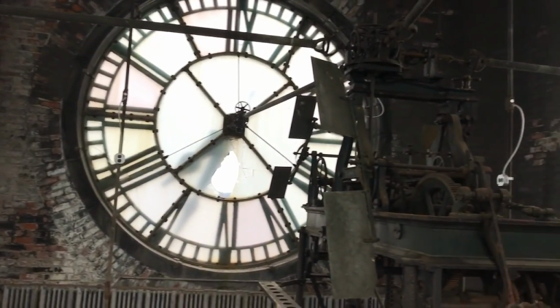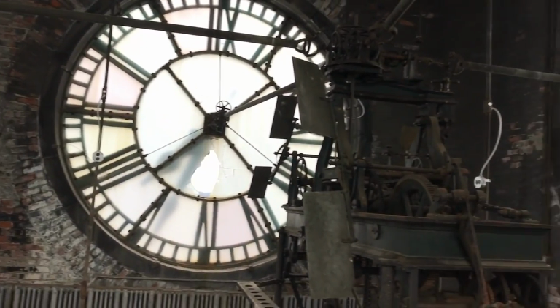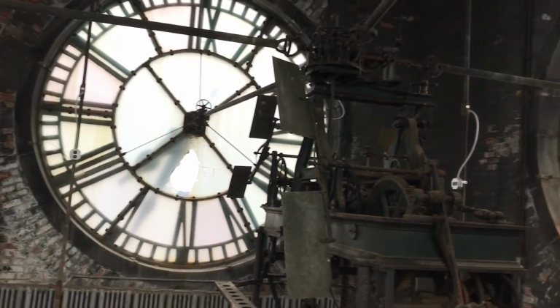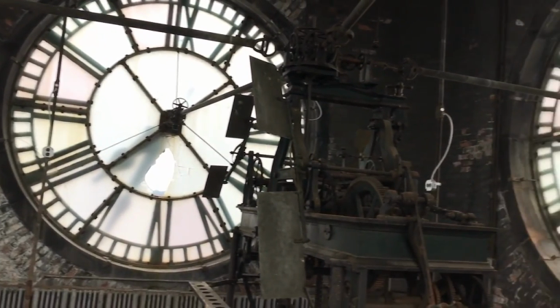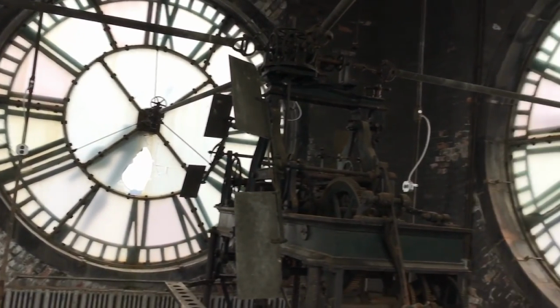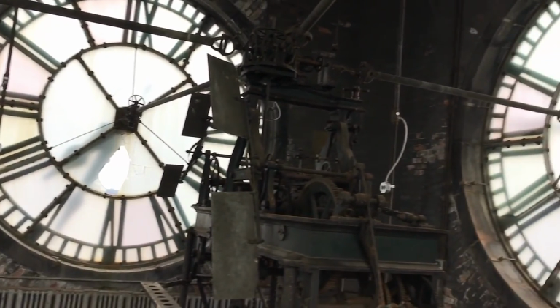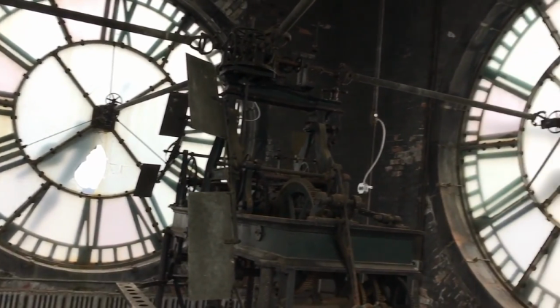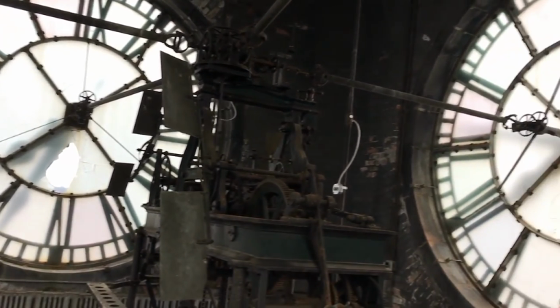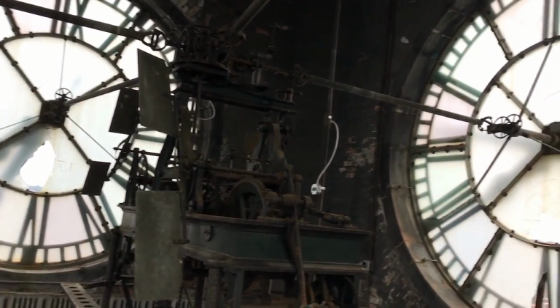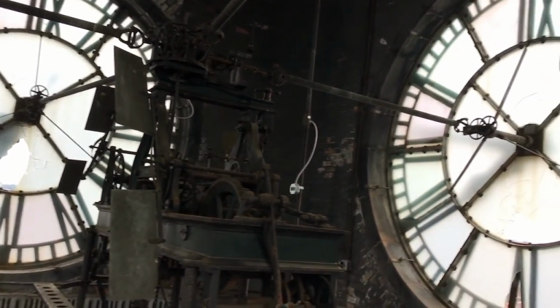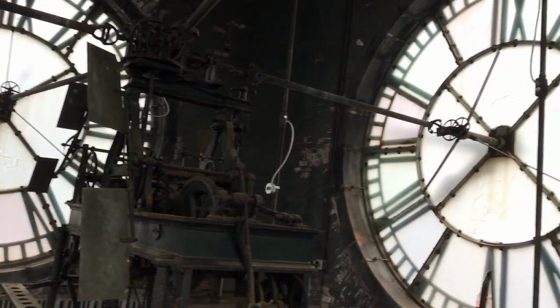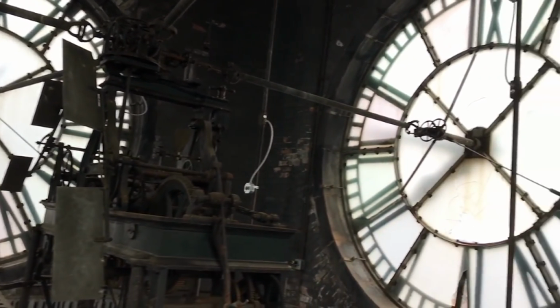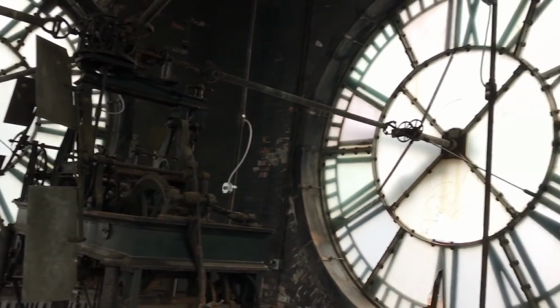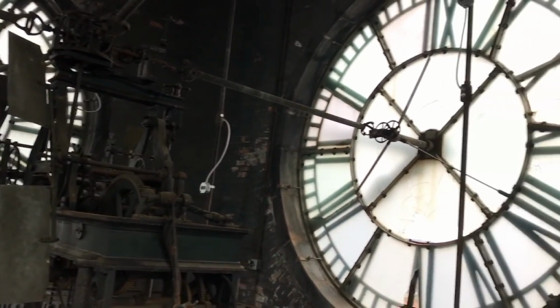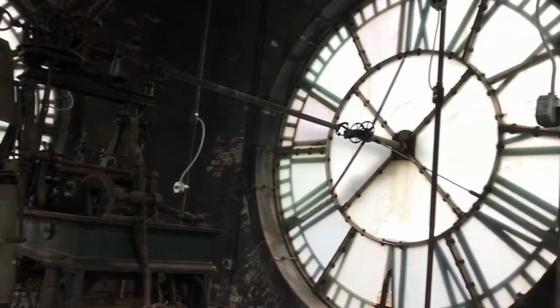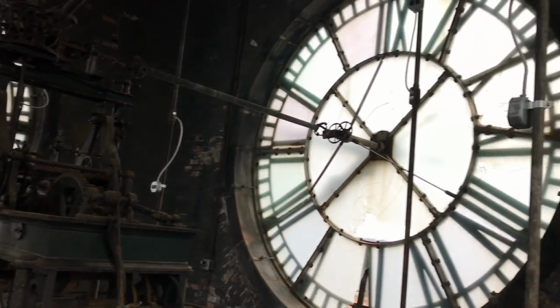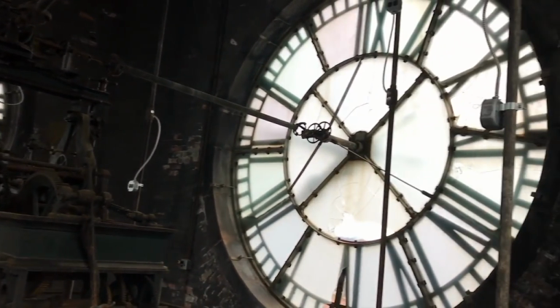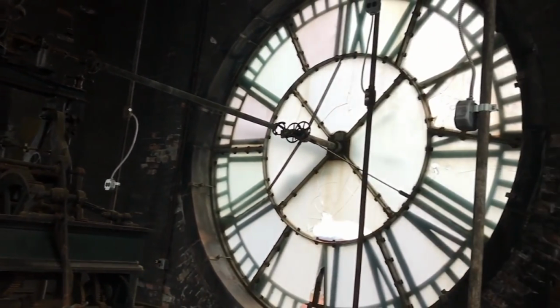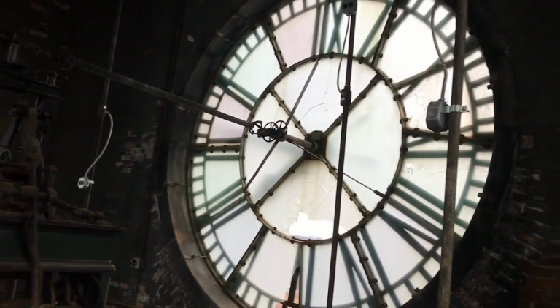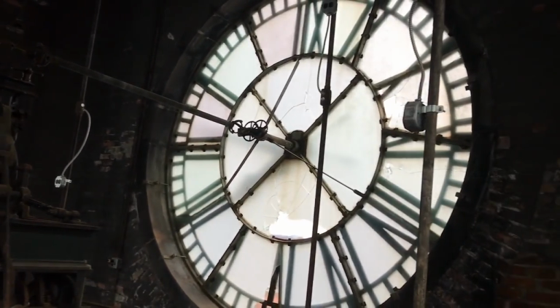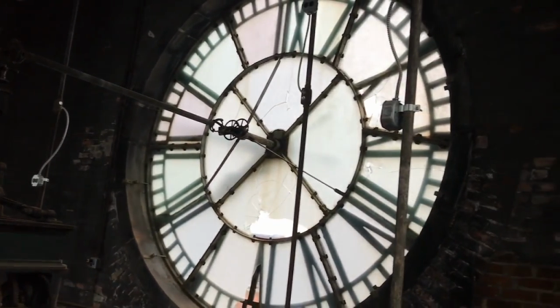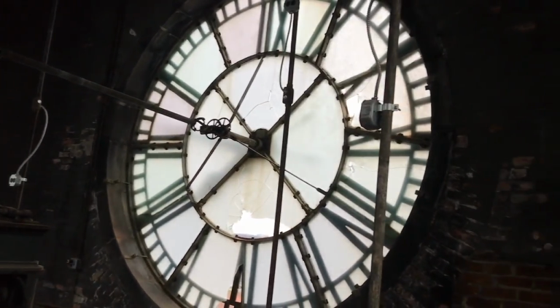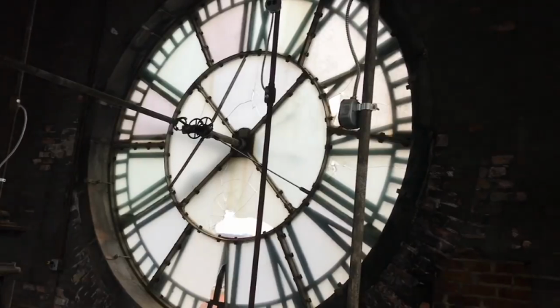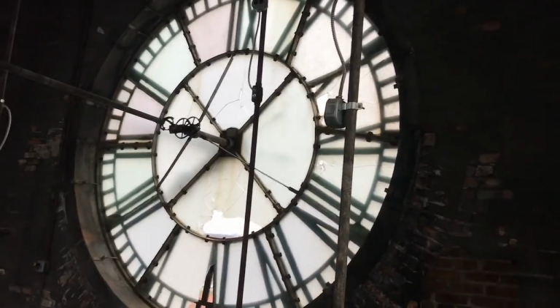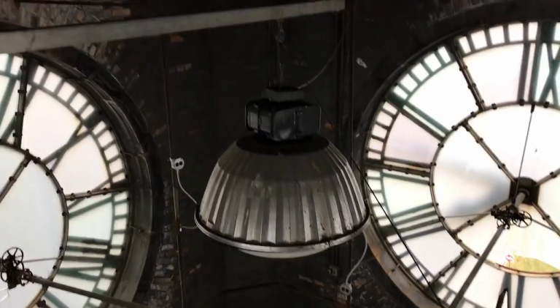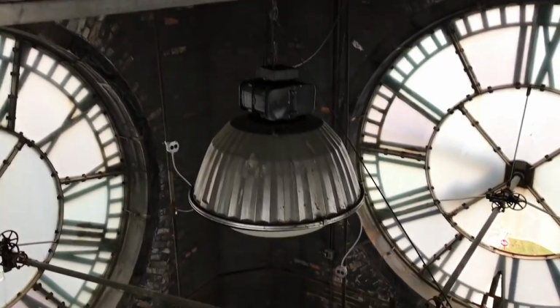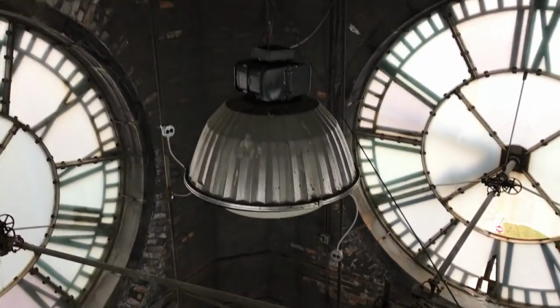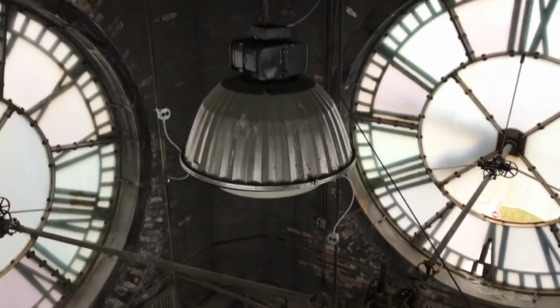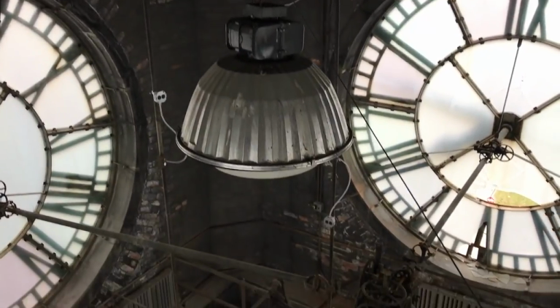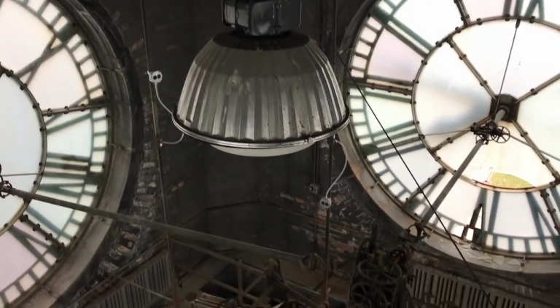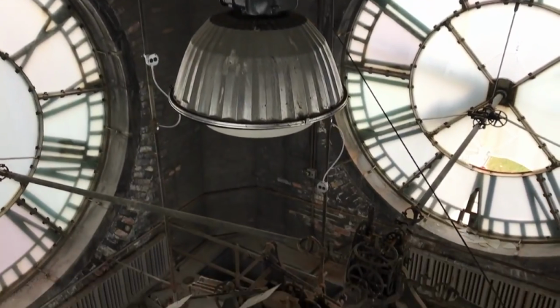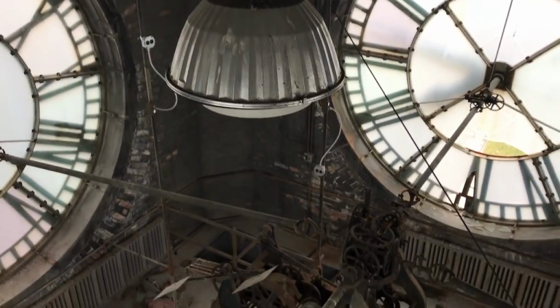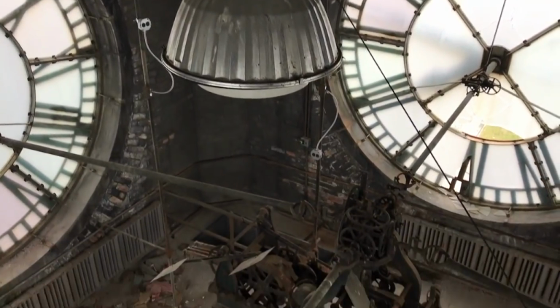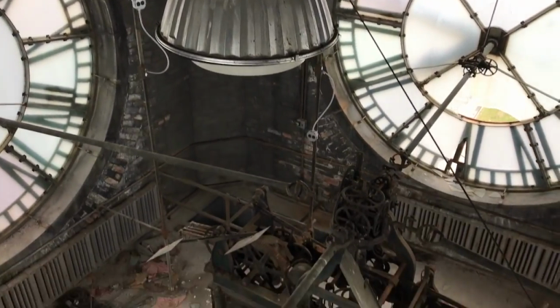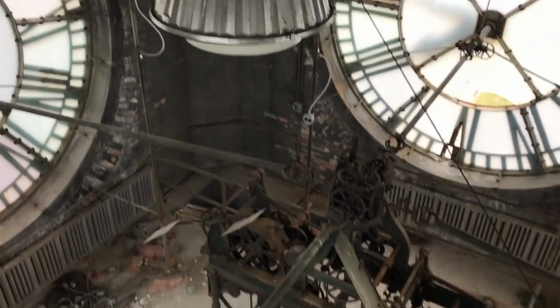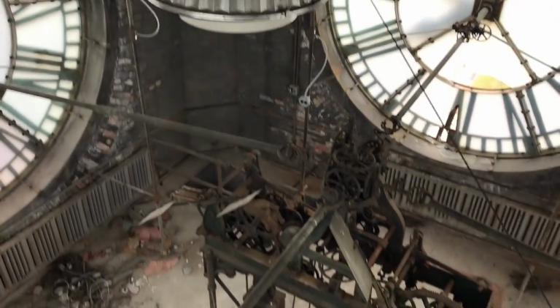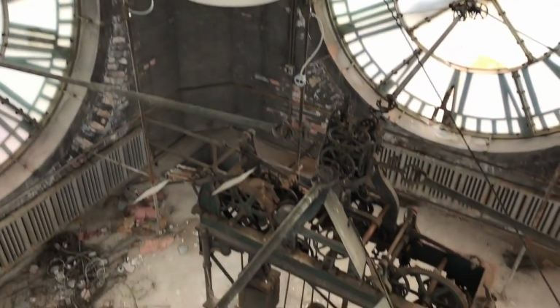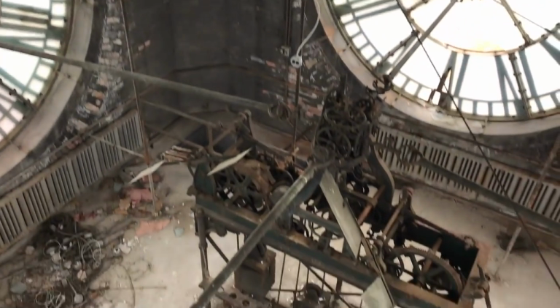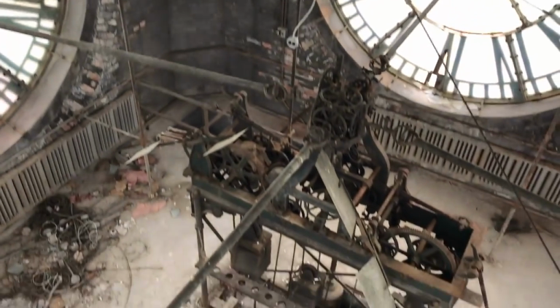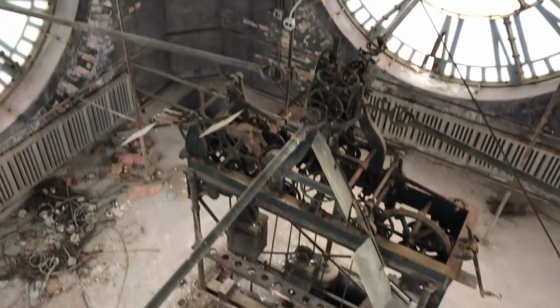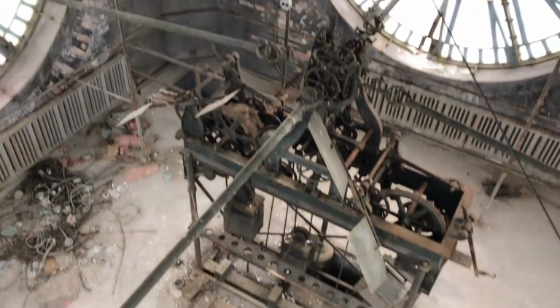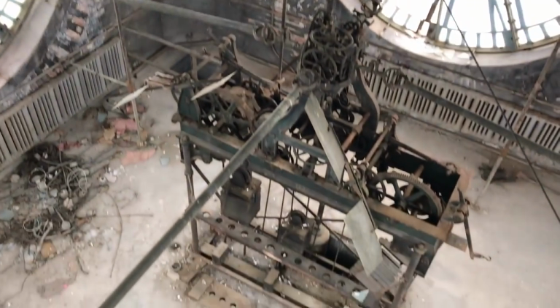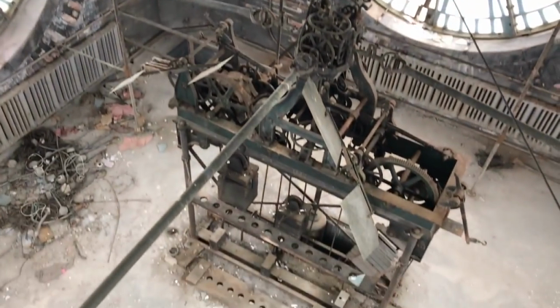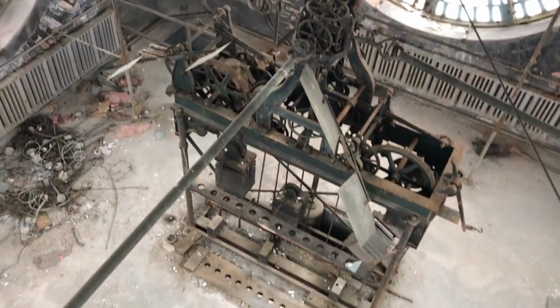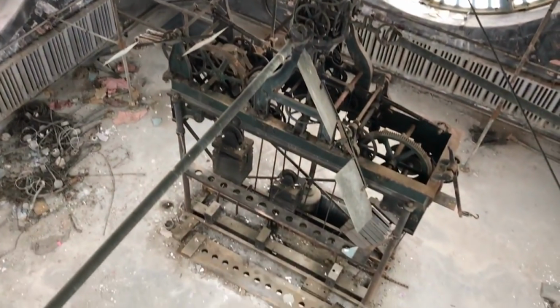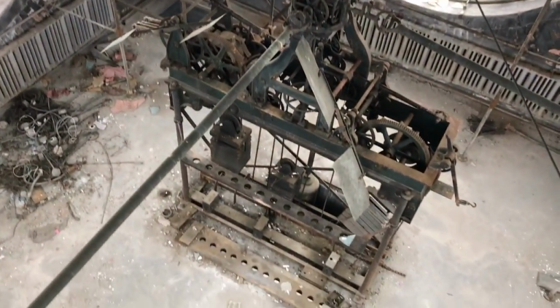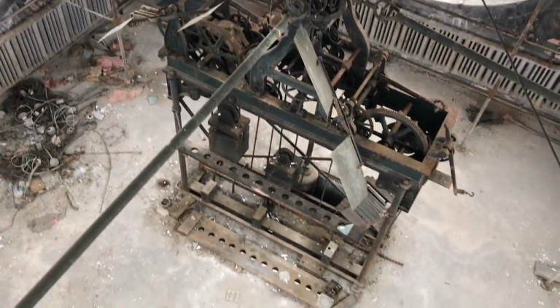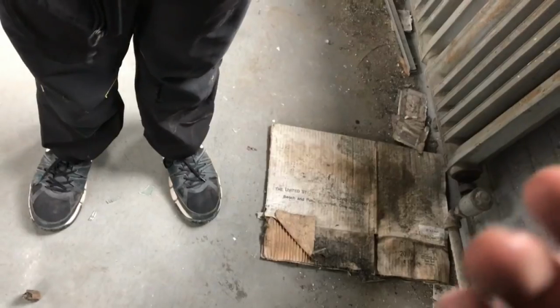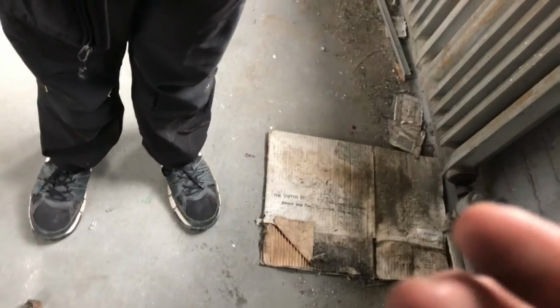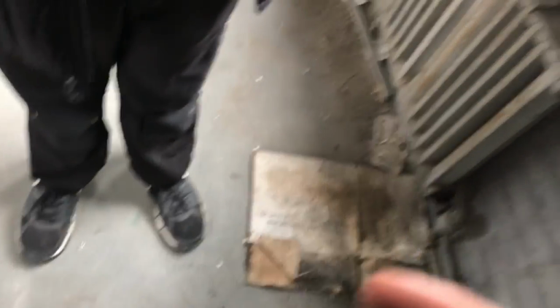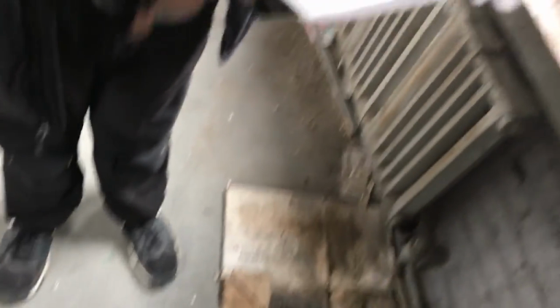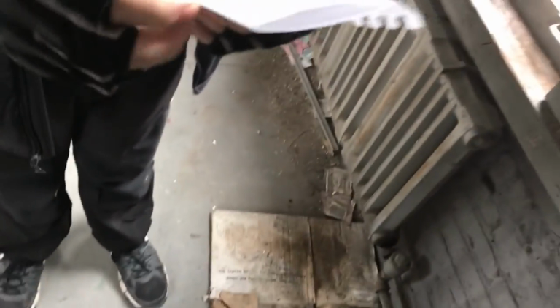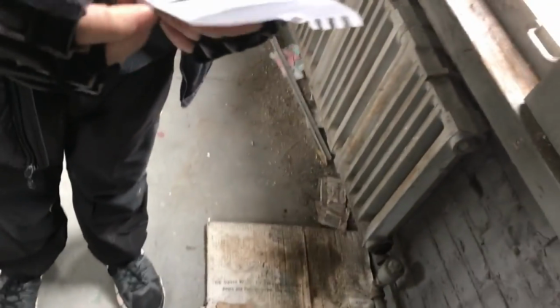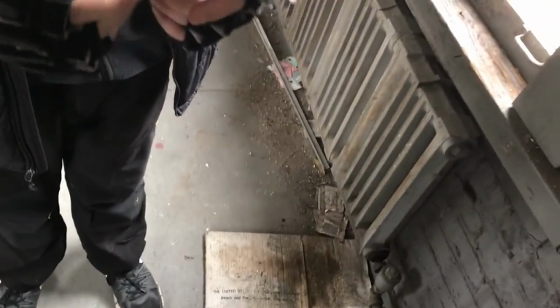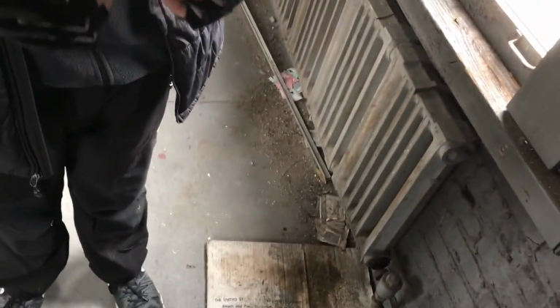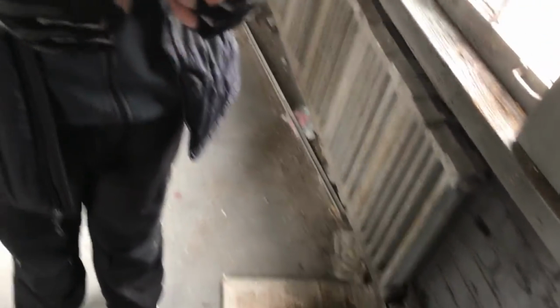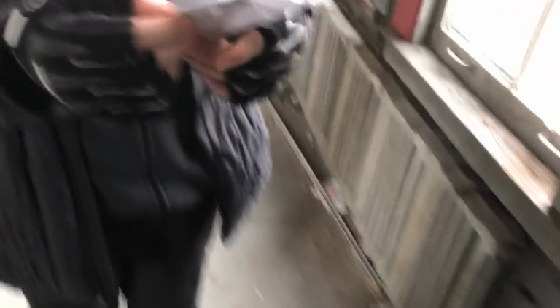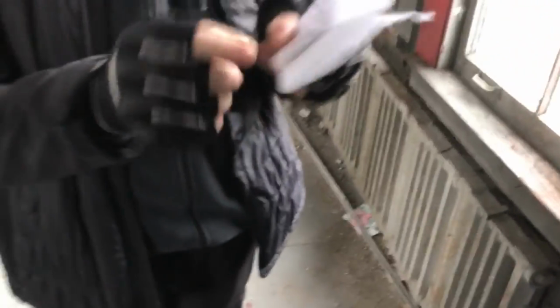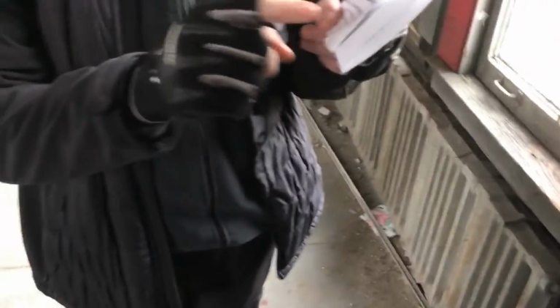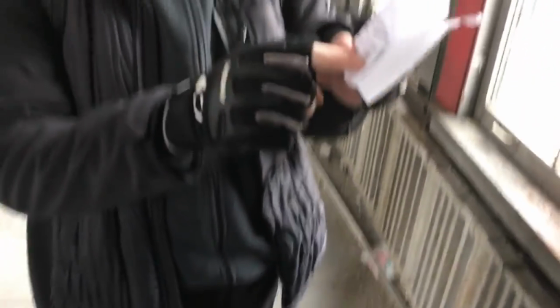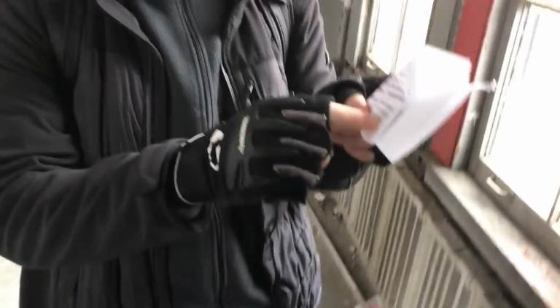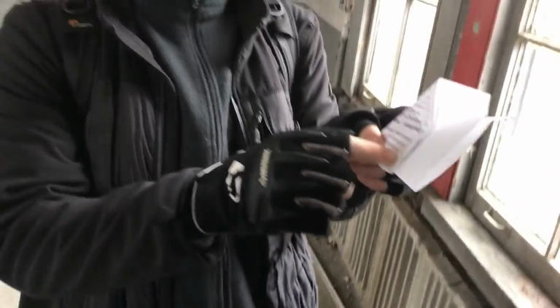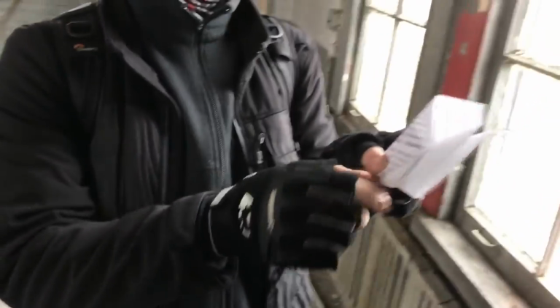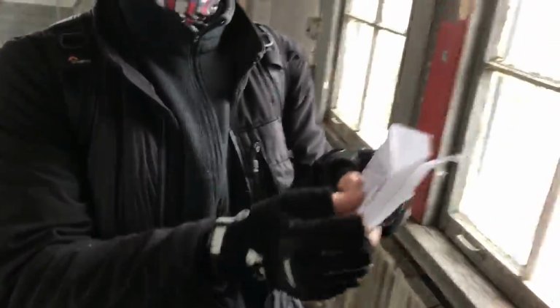After our trip to the clock tower, we waited for the rest of the group to reach our position. Now witness what happens when urbexers get bored.